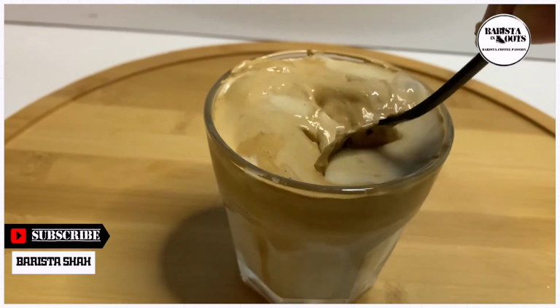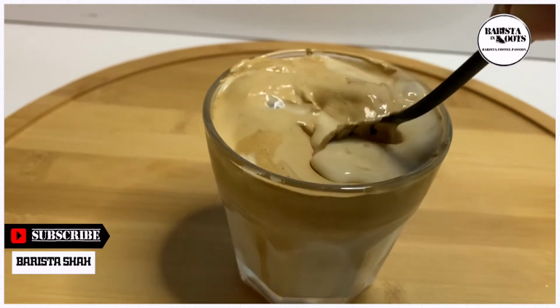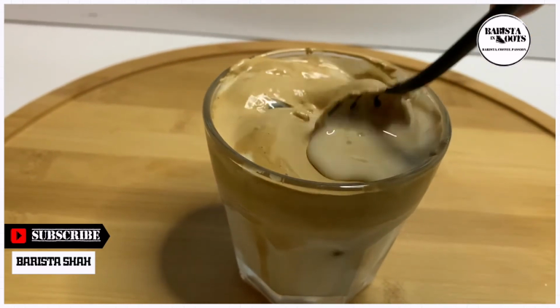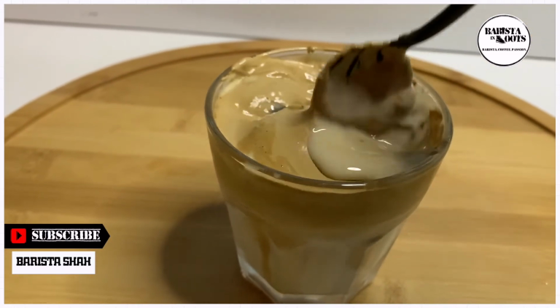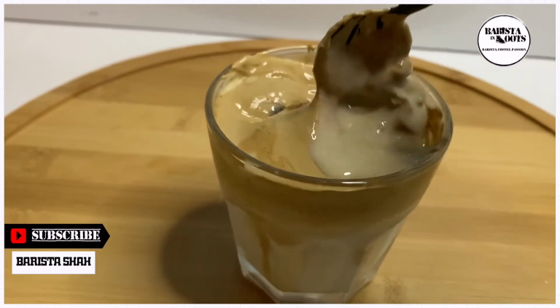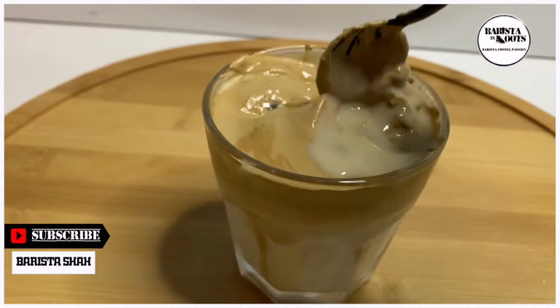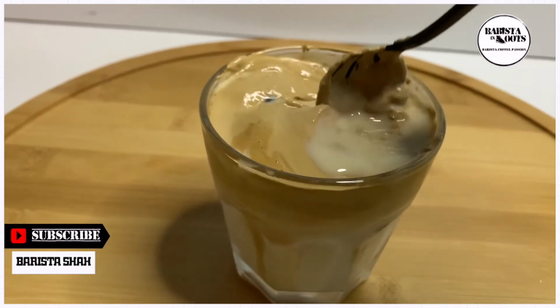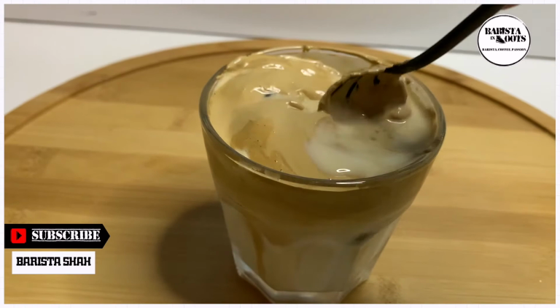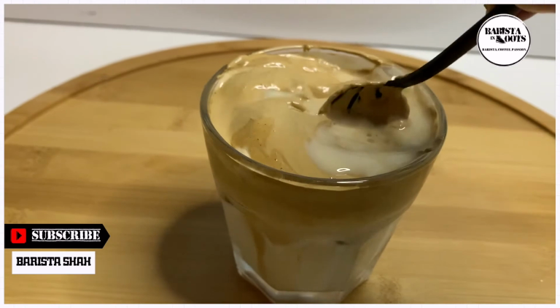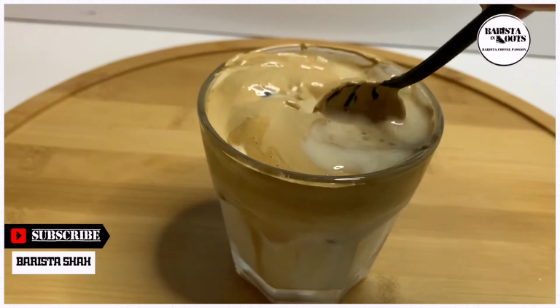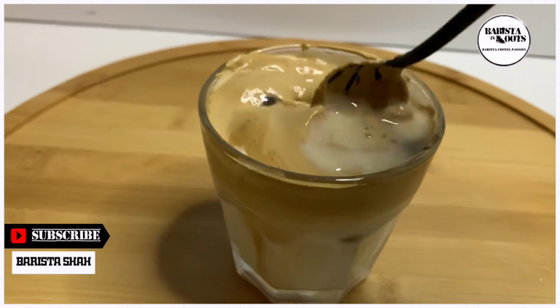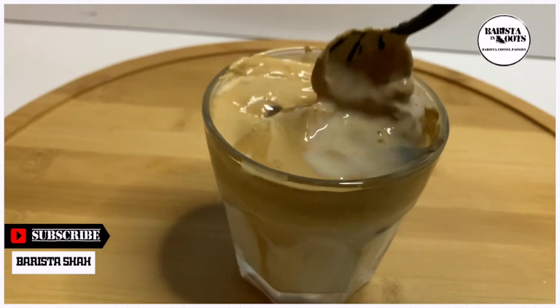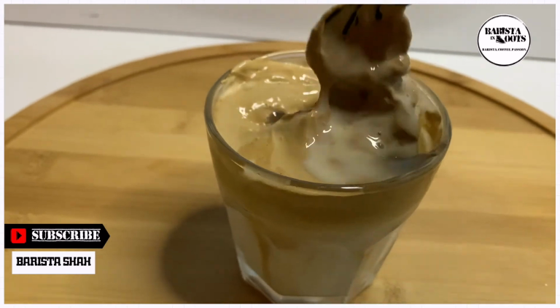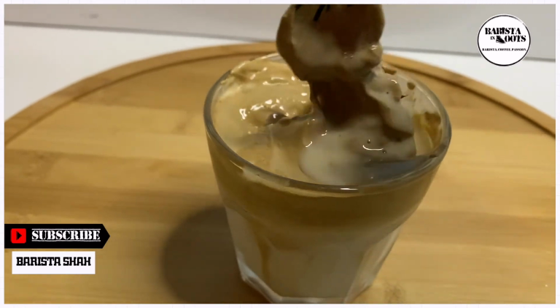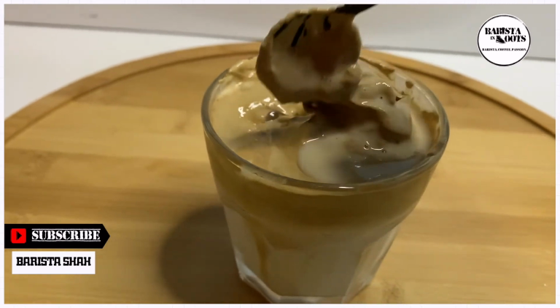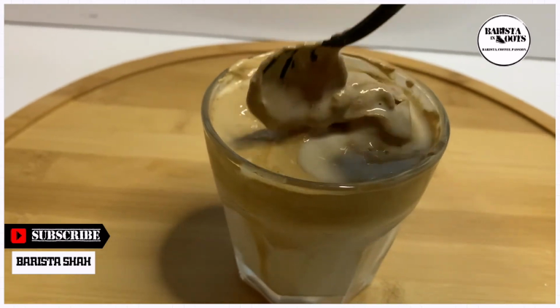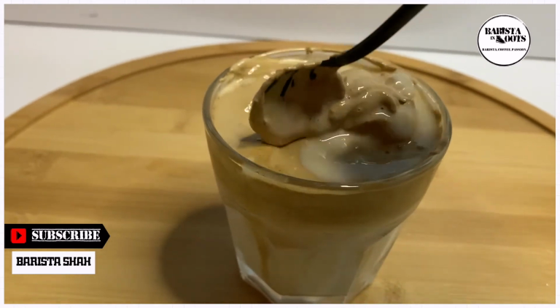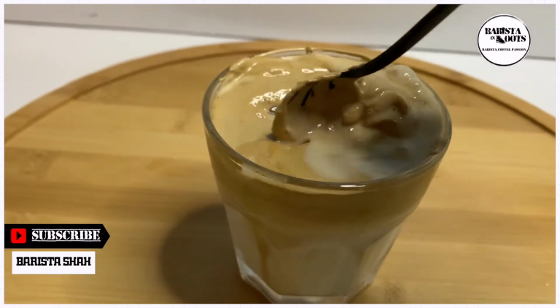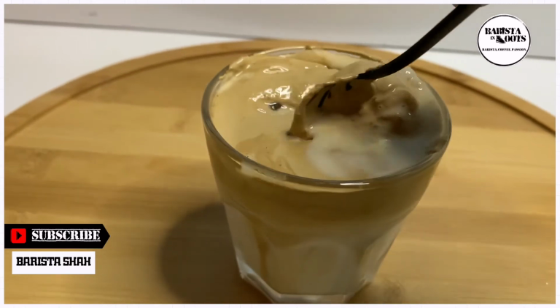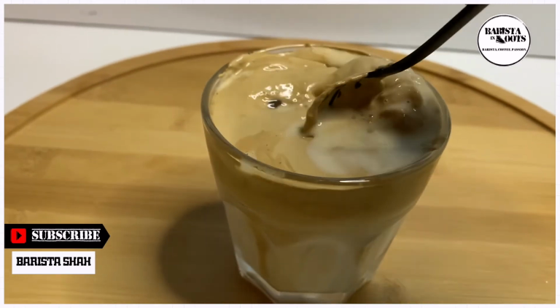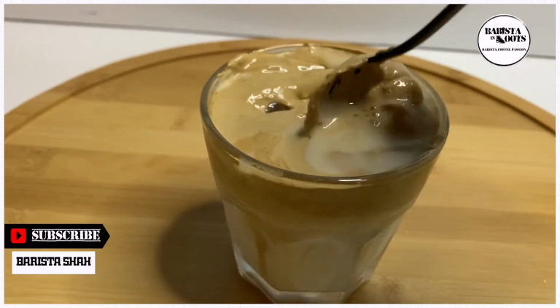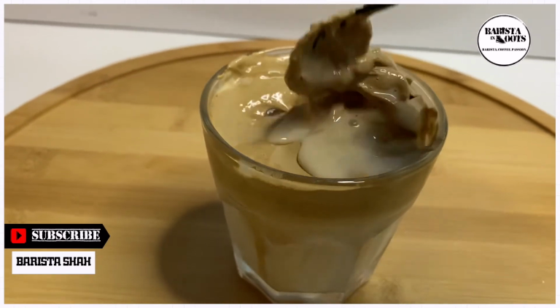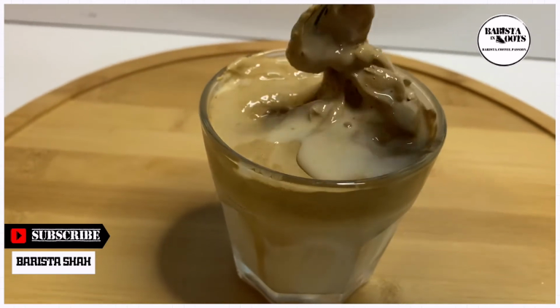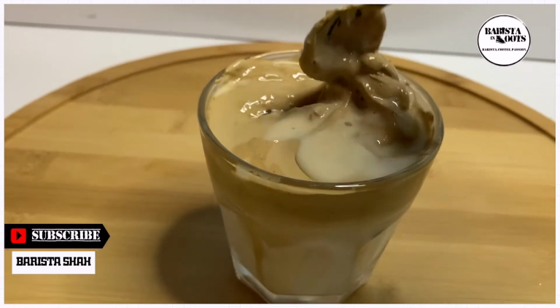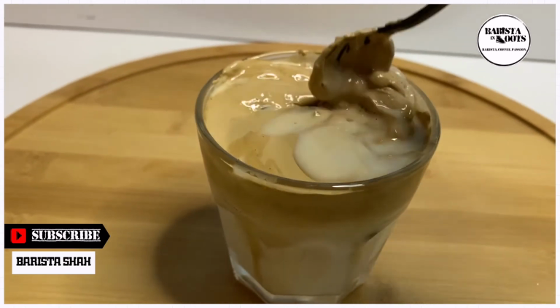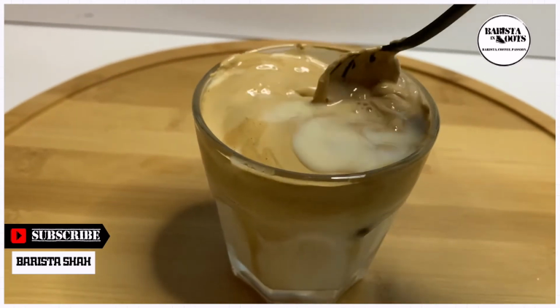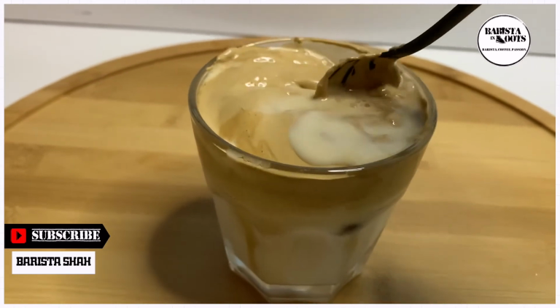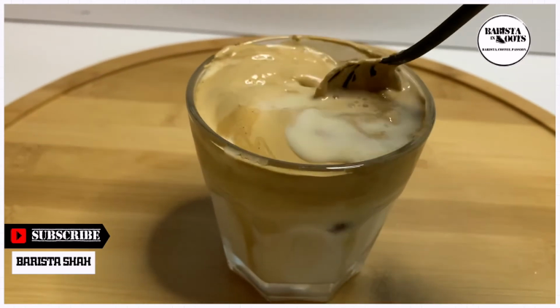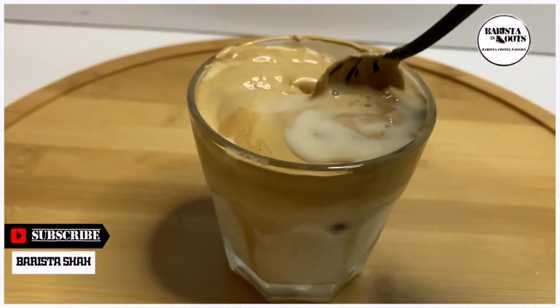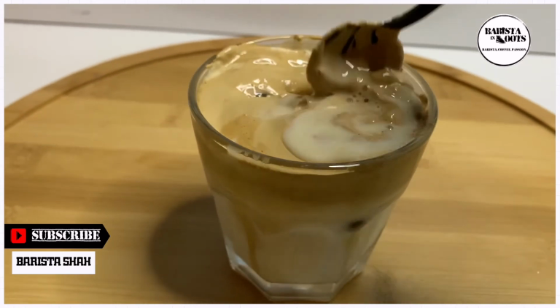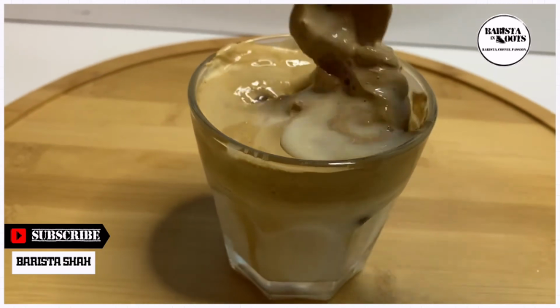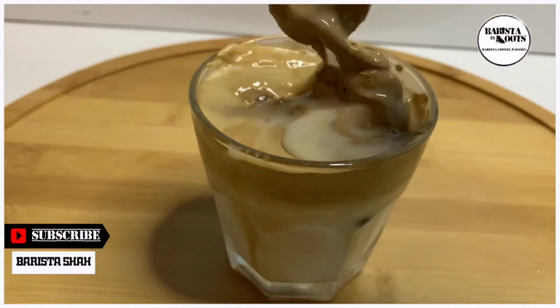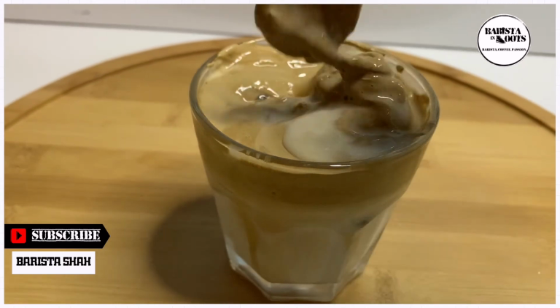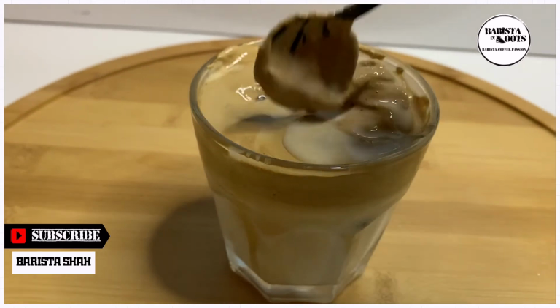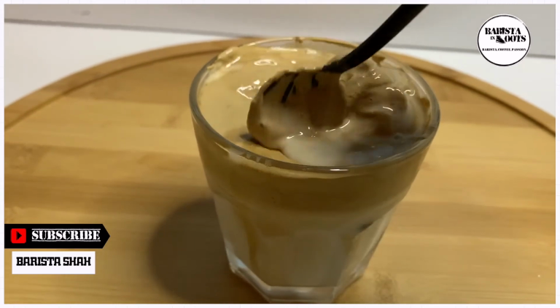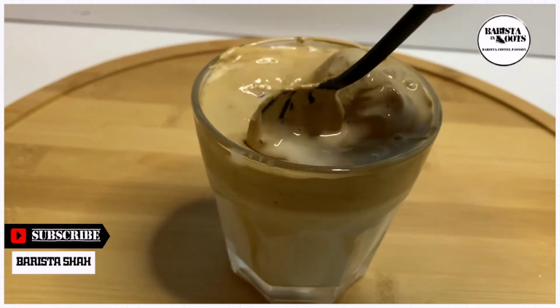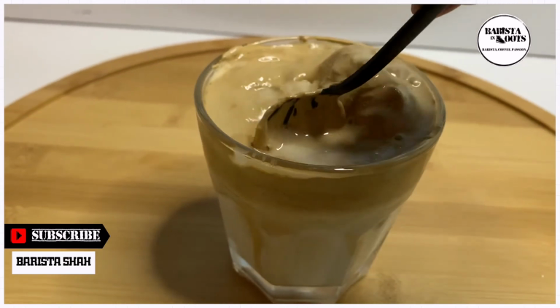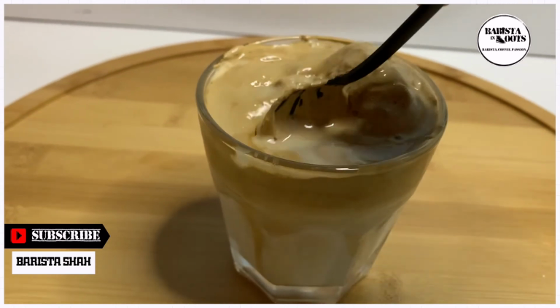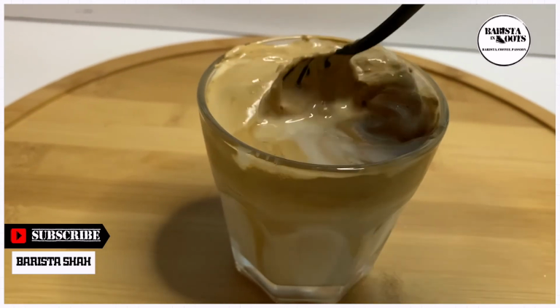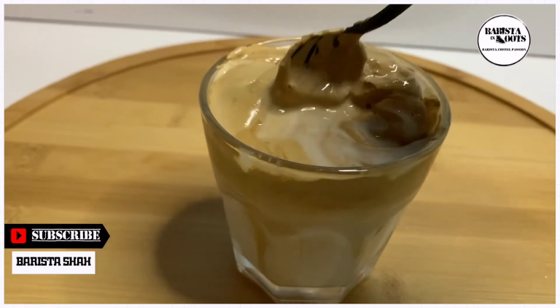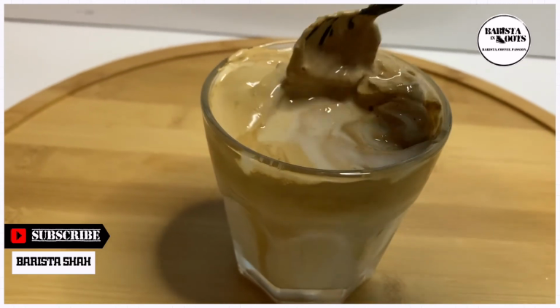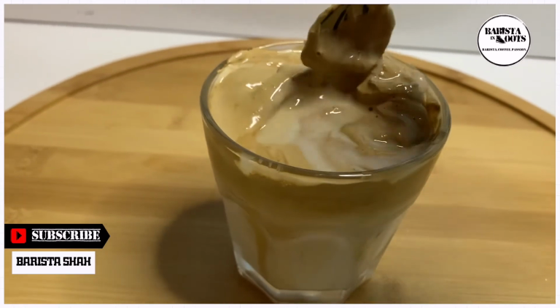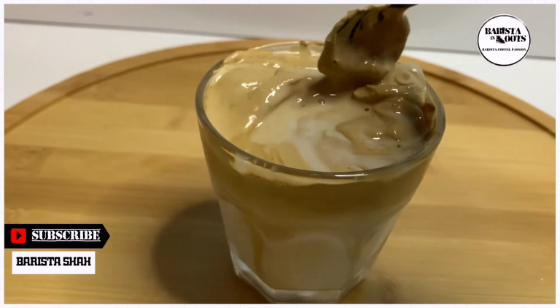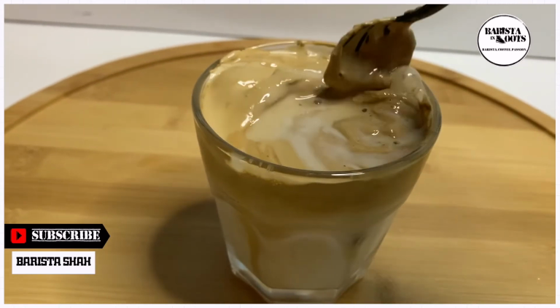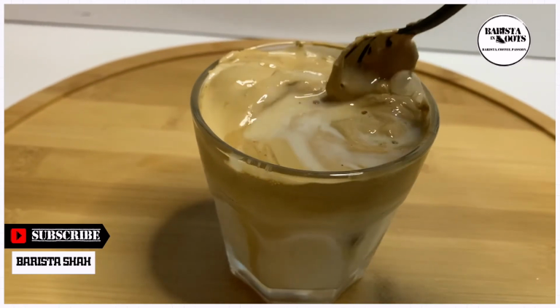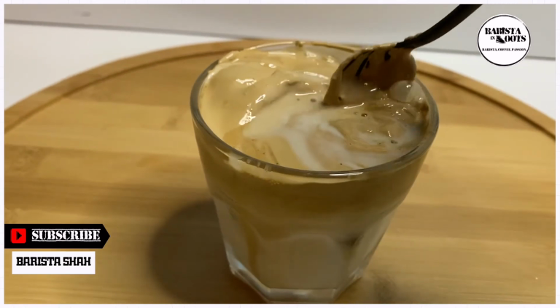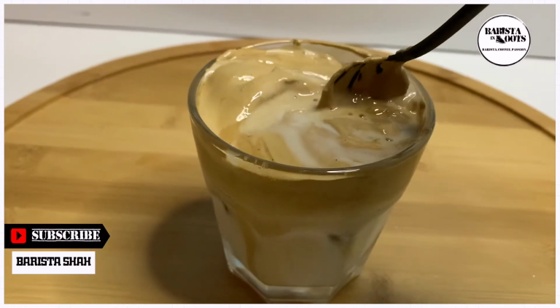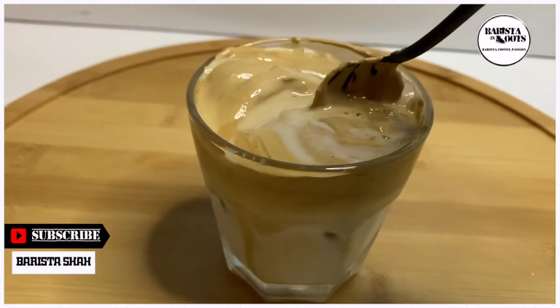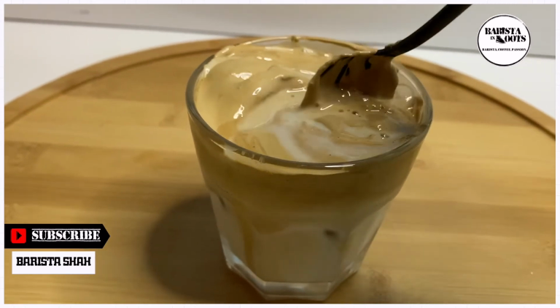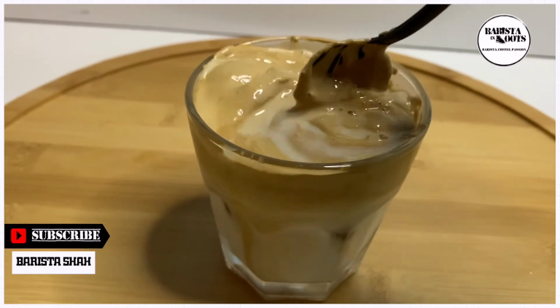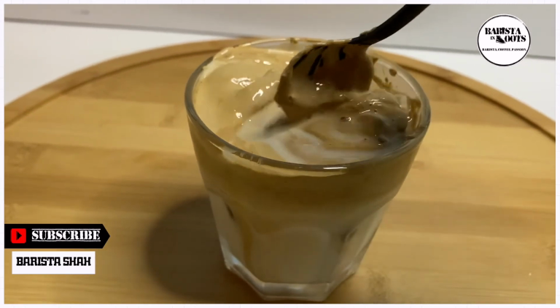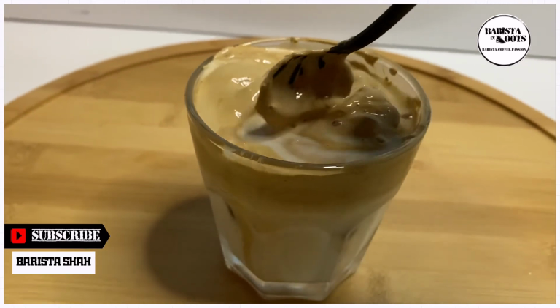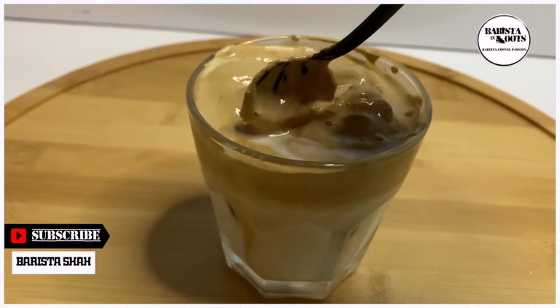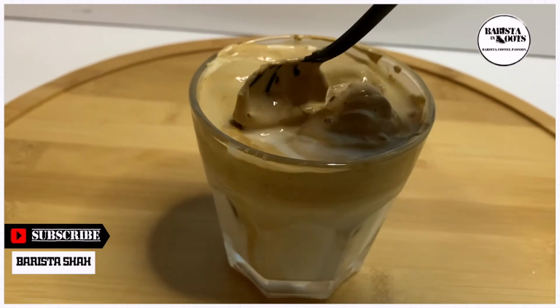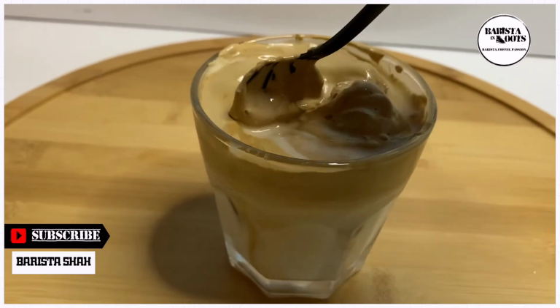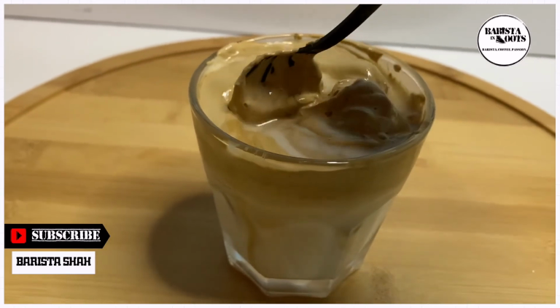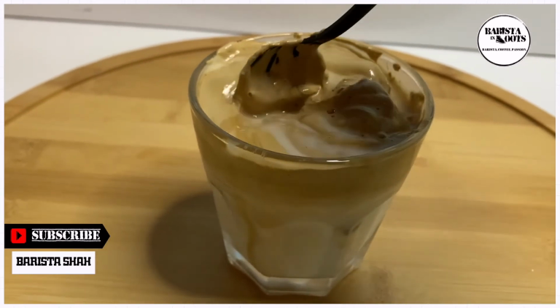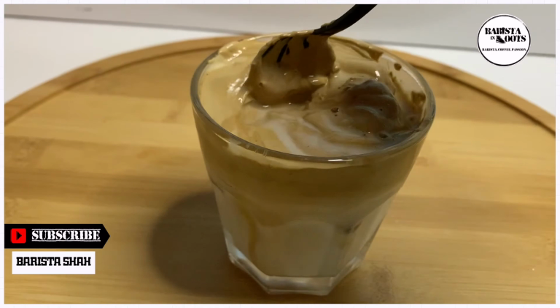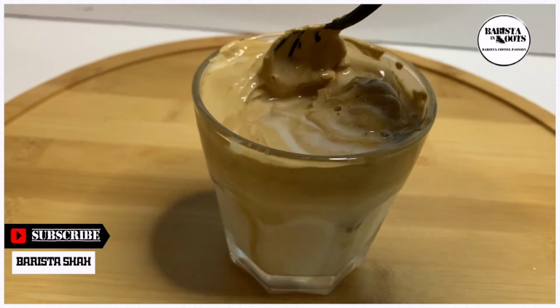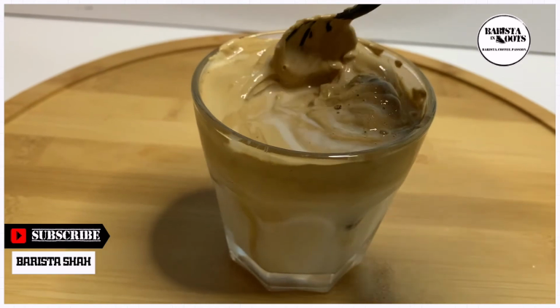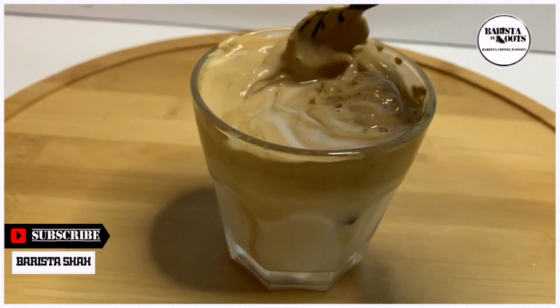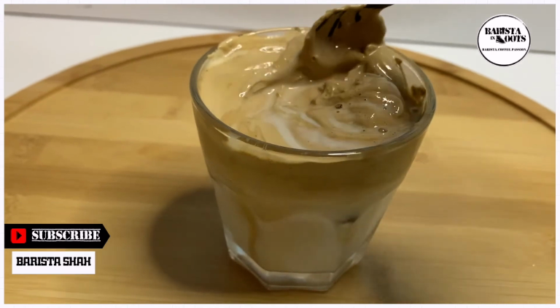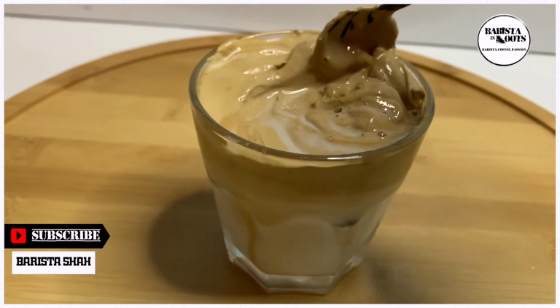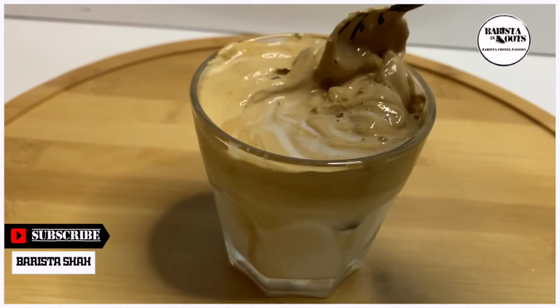You want to be mixing the whipped coffee very well here. Let's dig in!